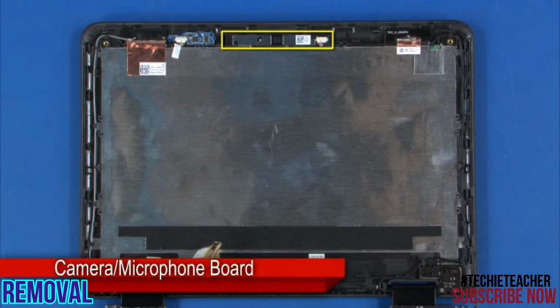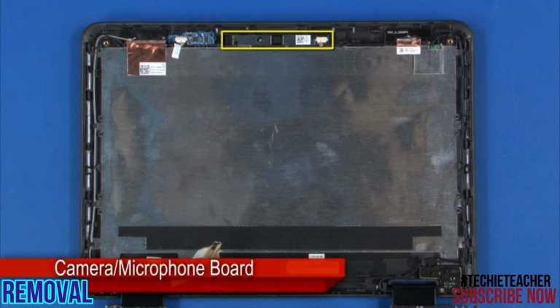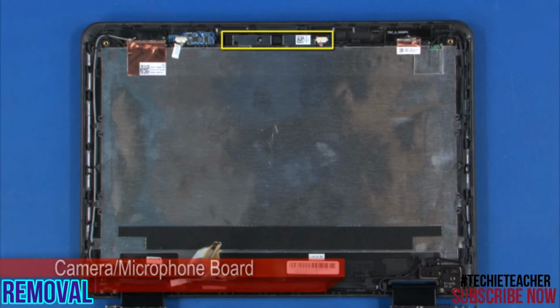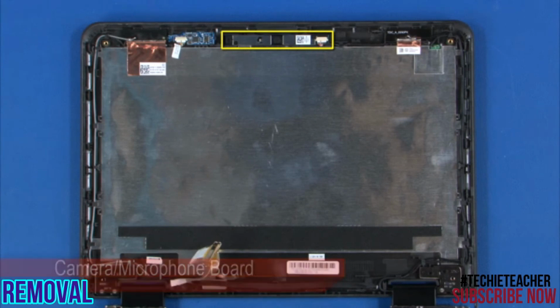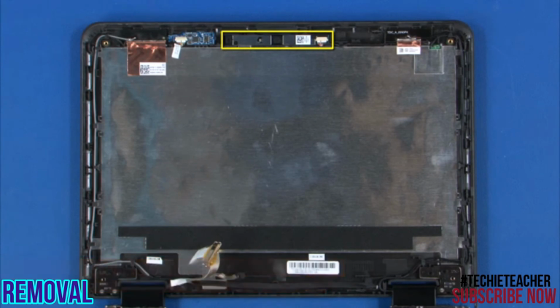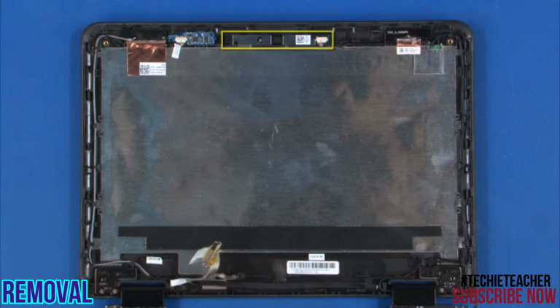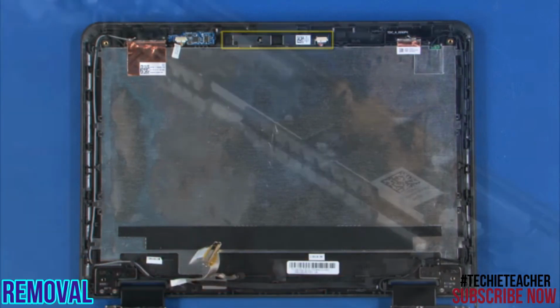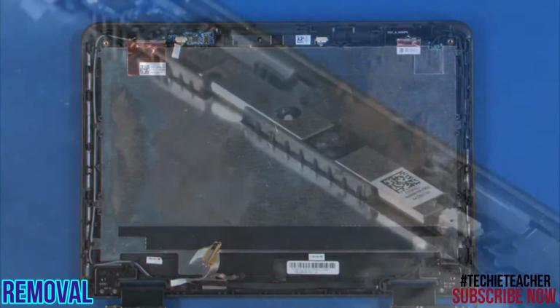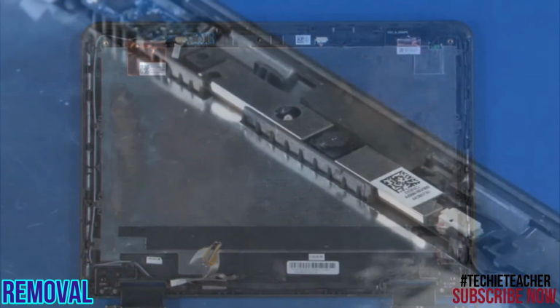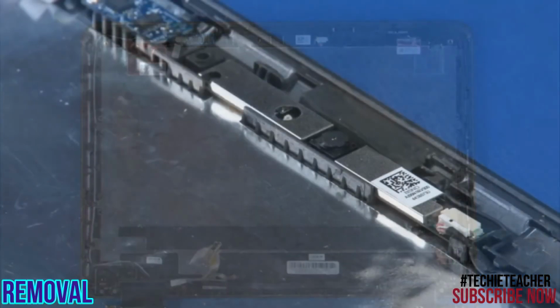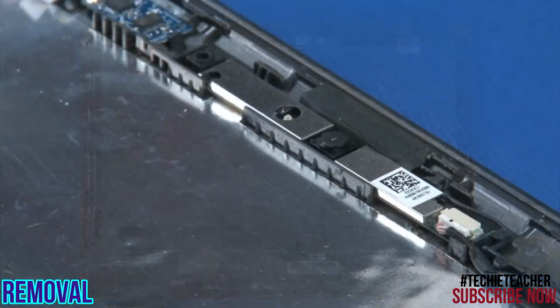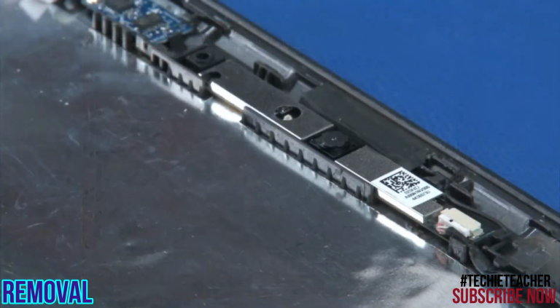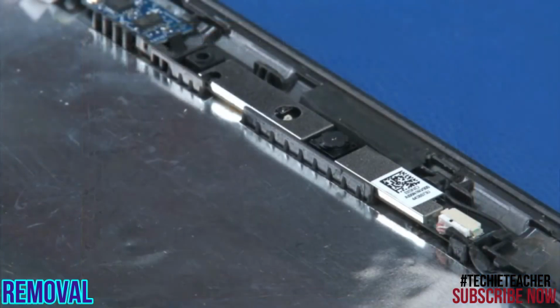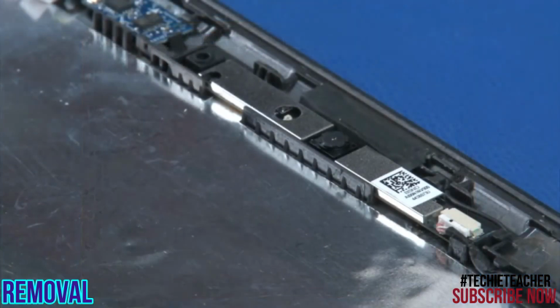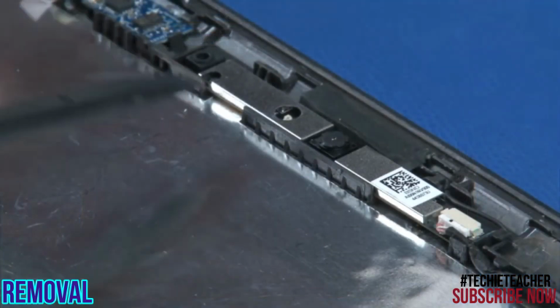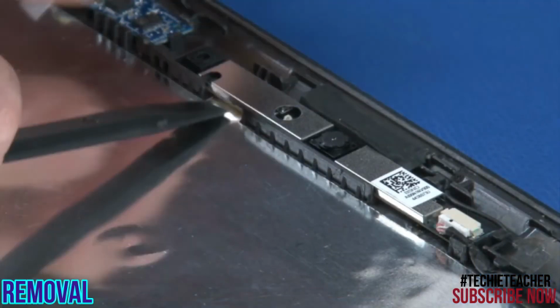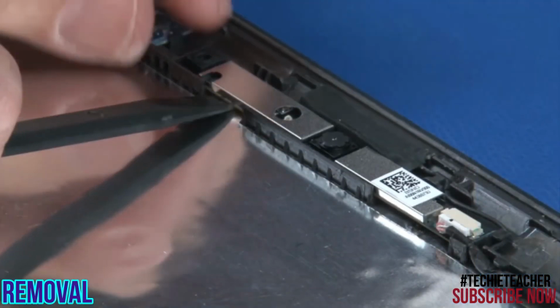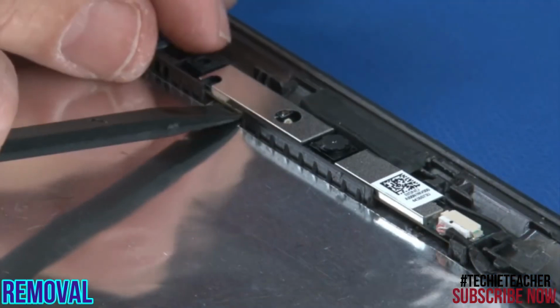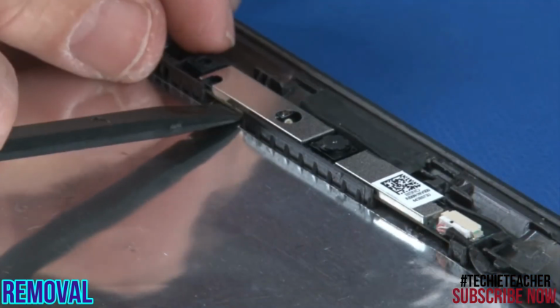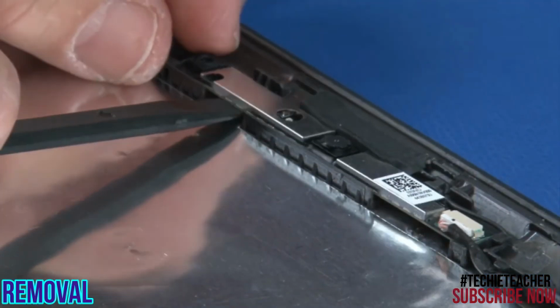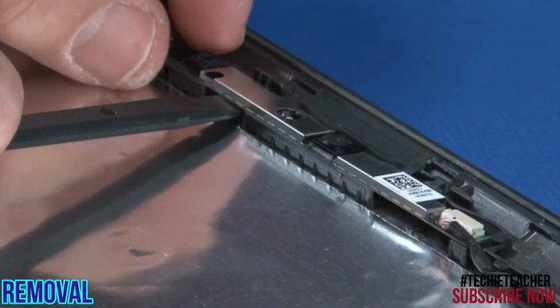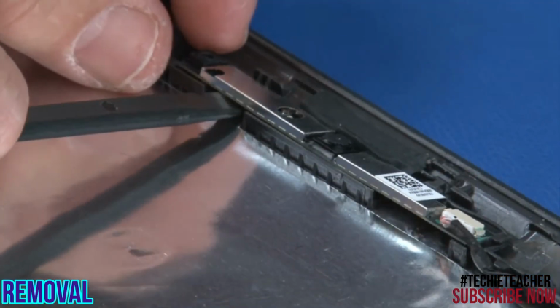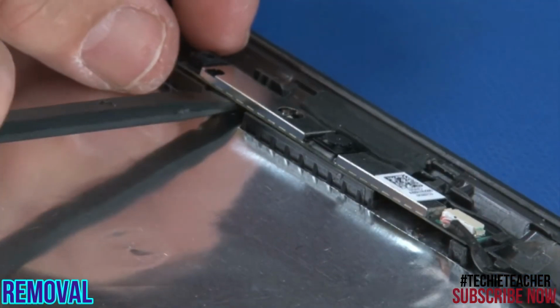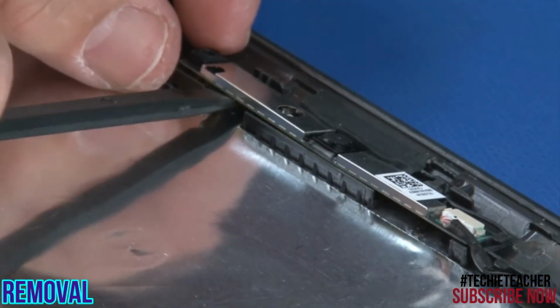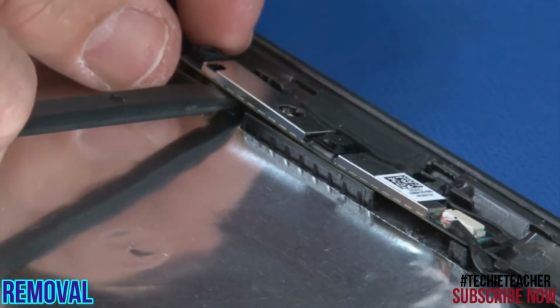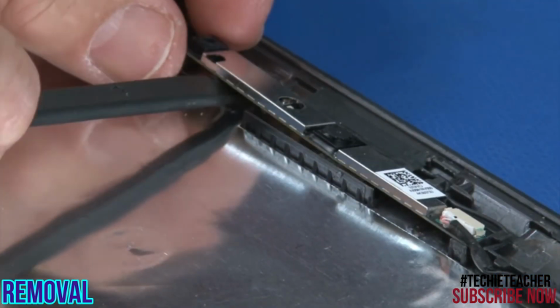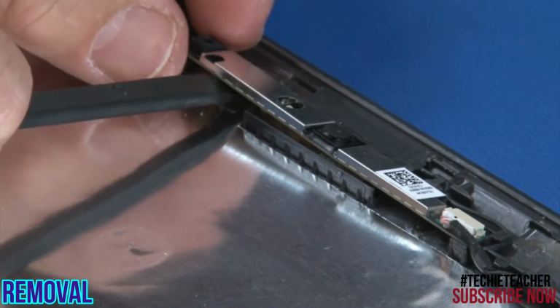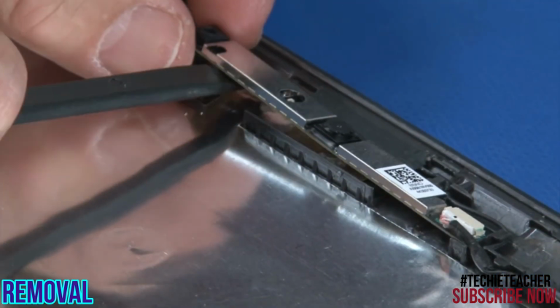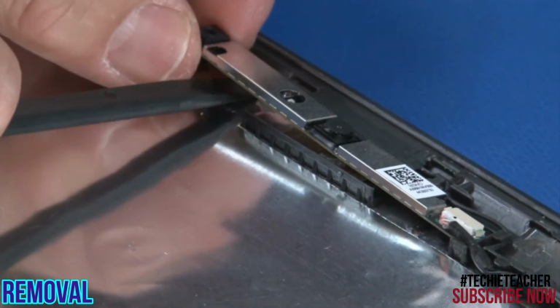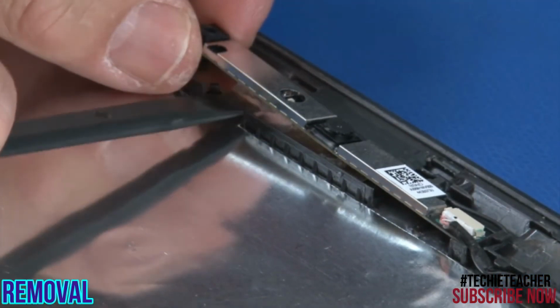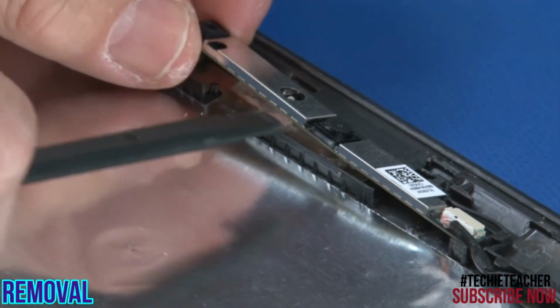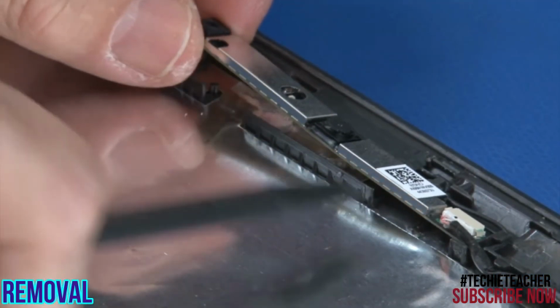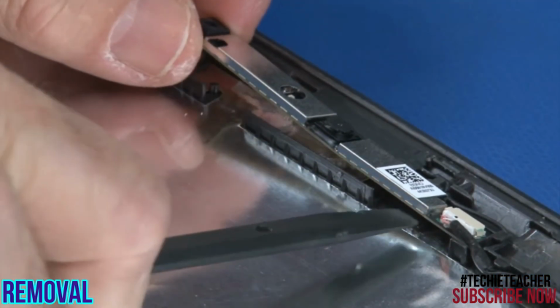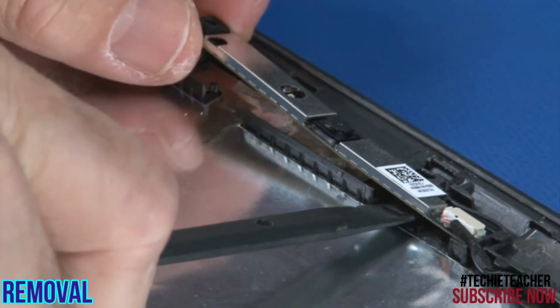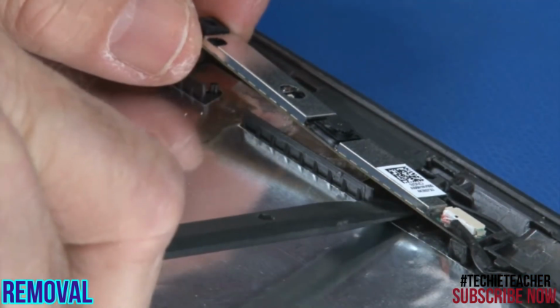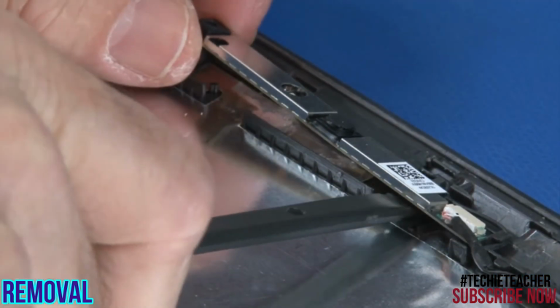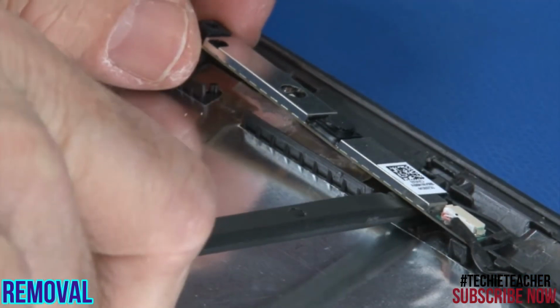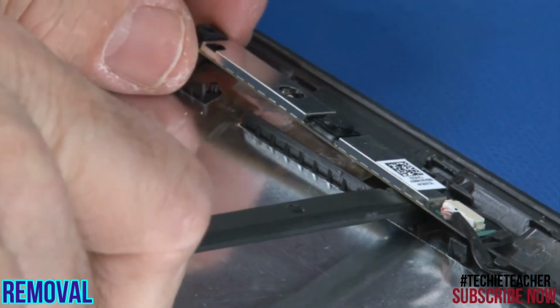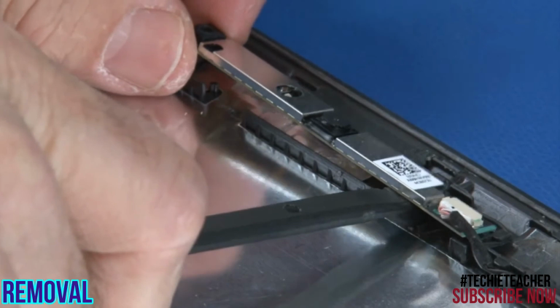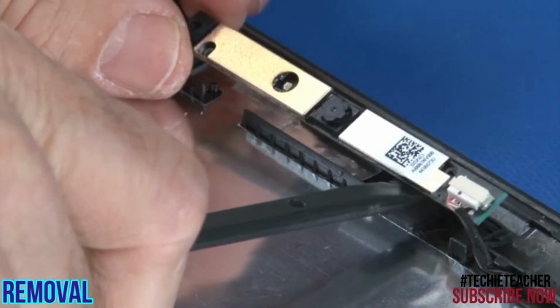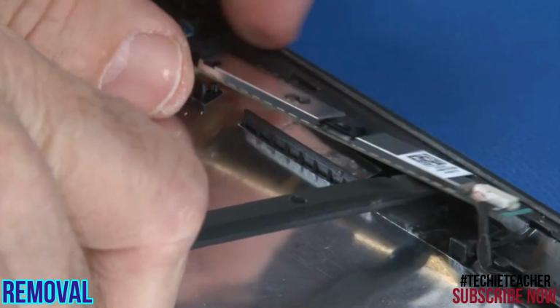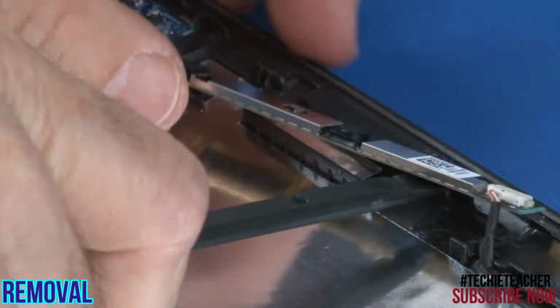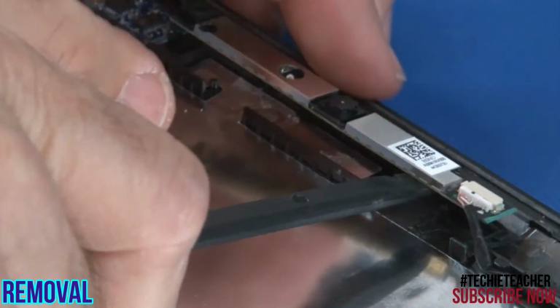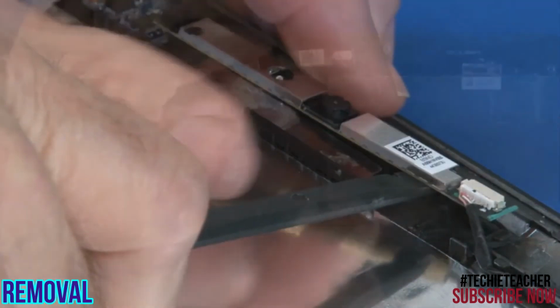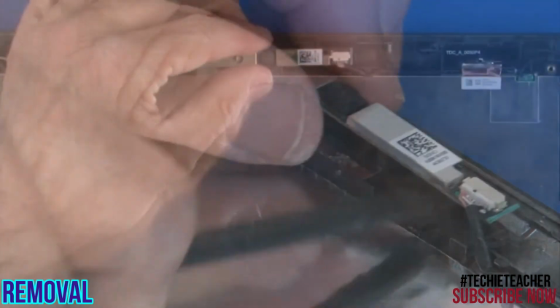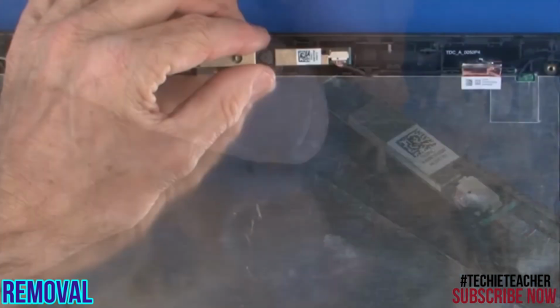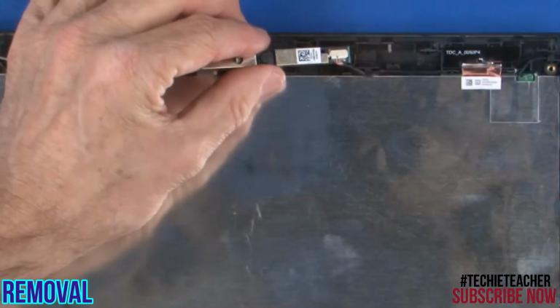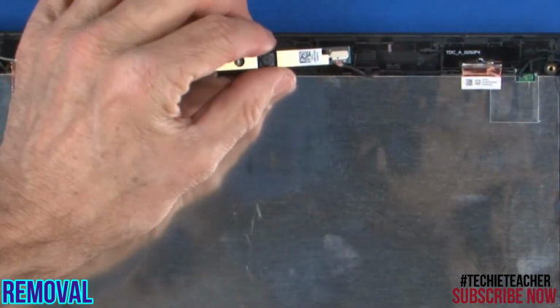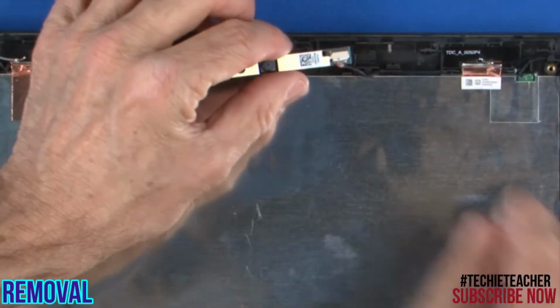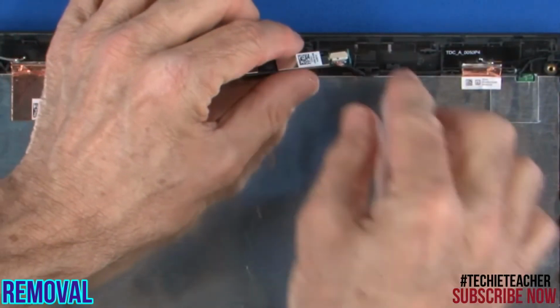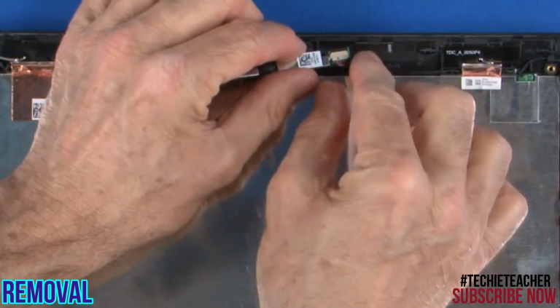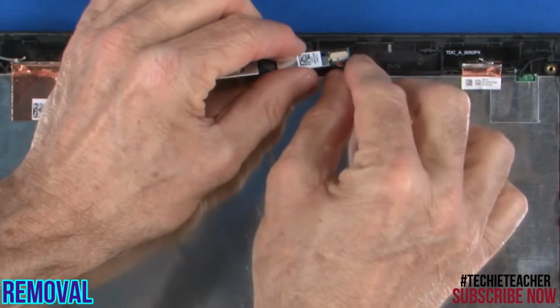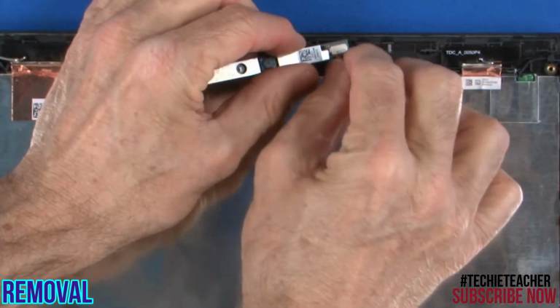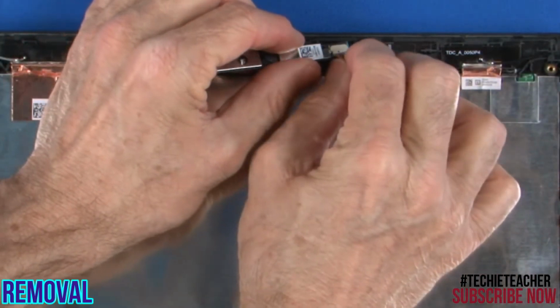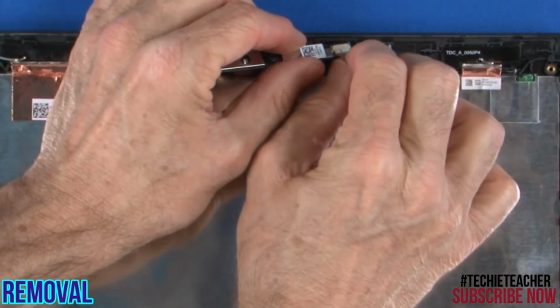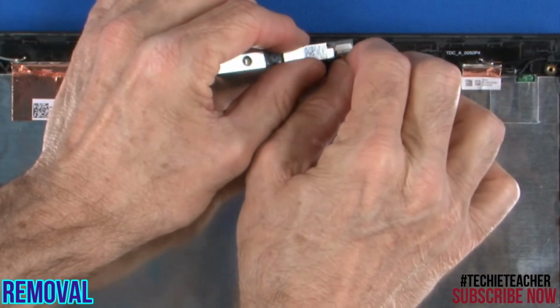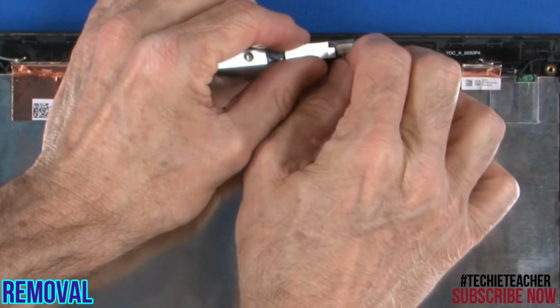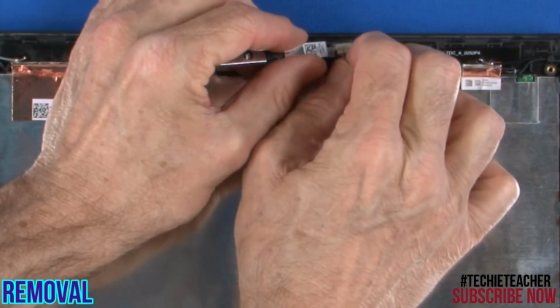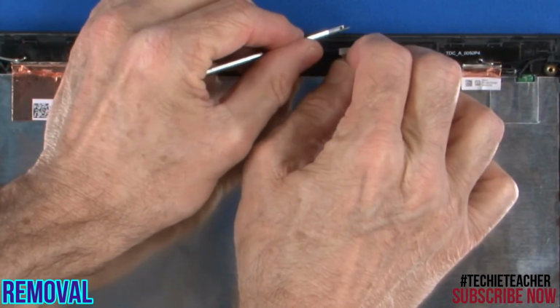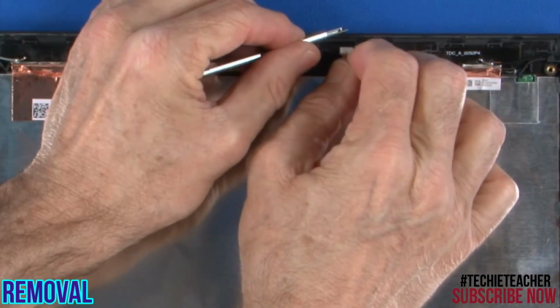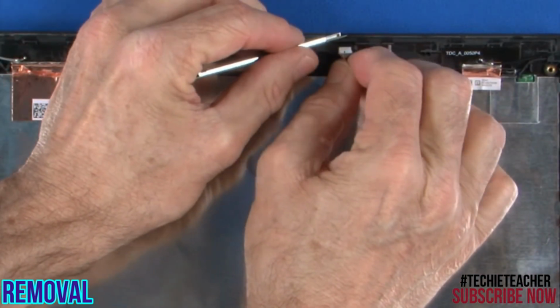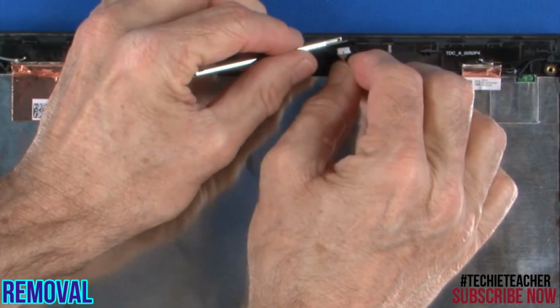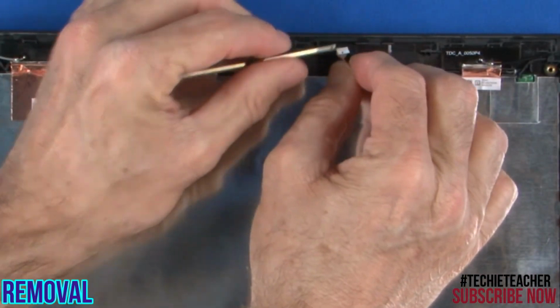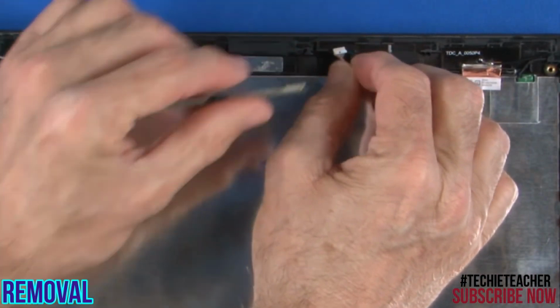Using a non-metallic tool, carefully pry the camera microphone board from the cover. Disconnect the cable from the board.